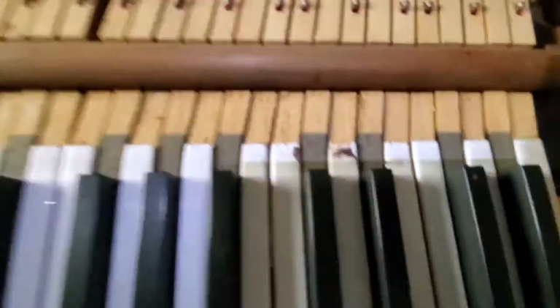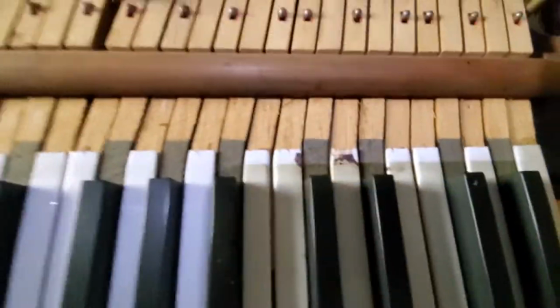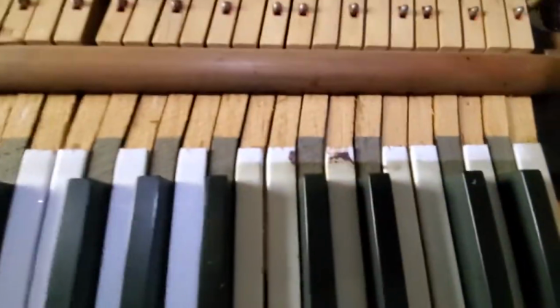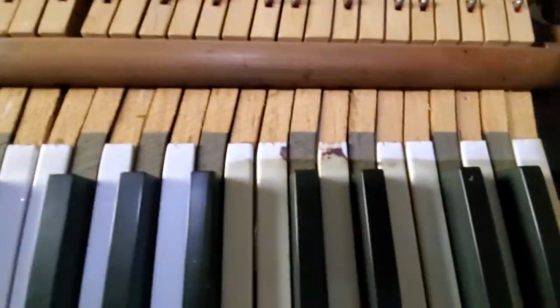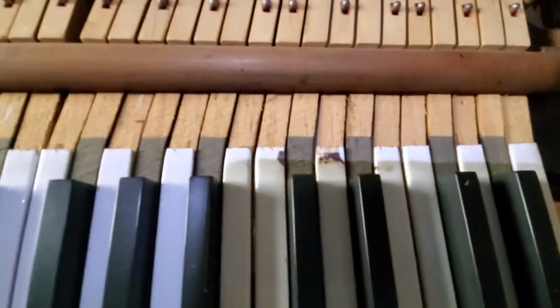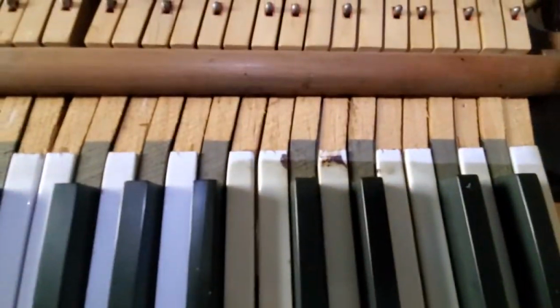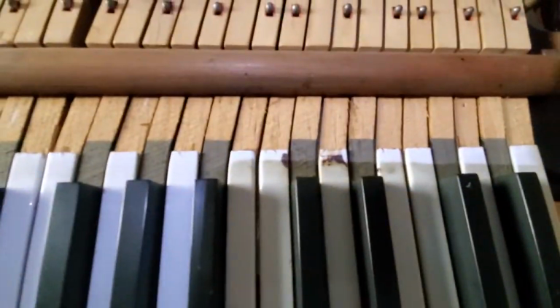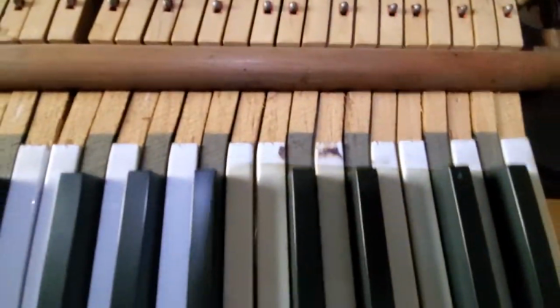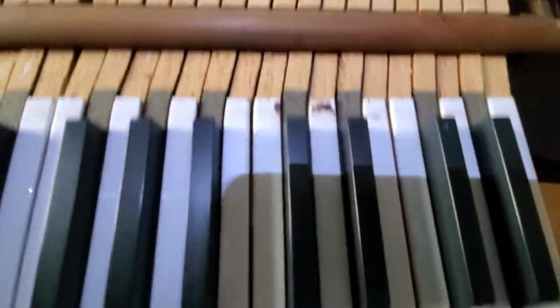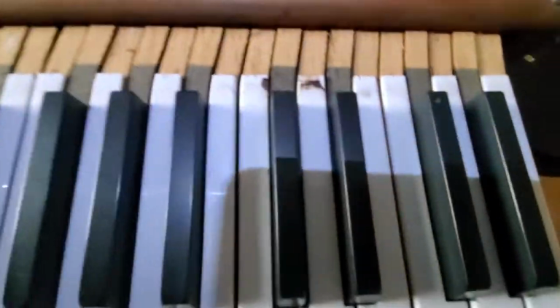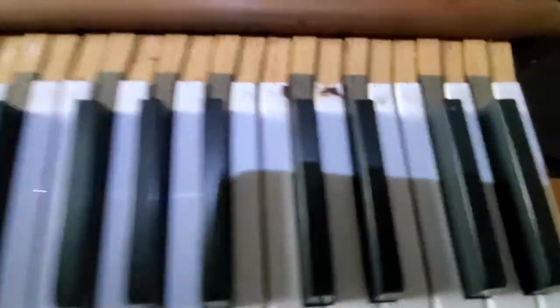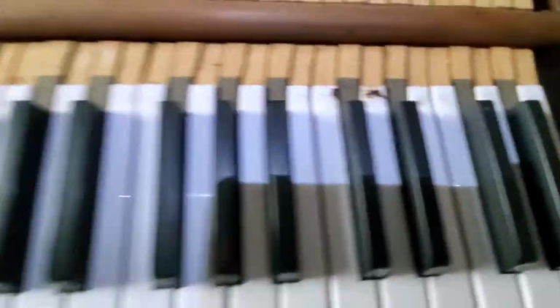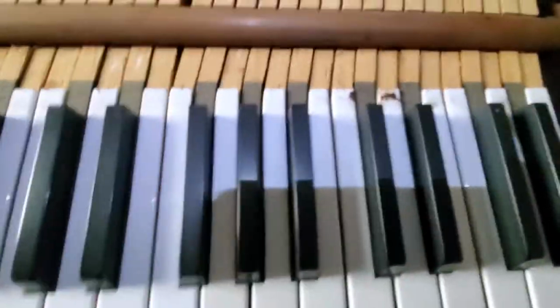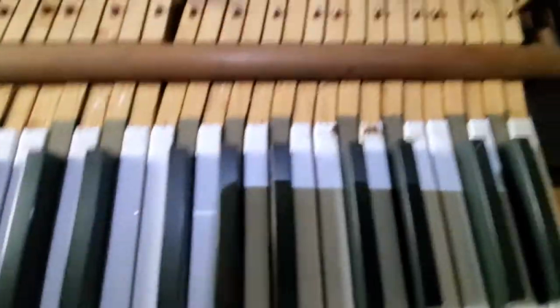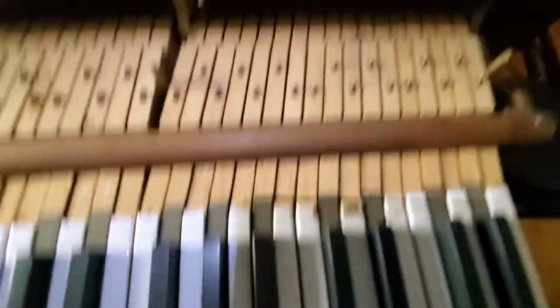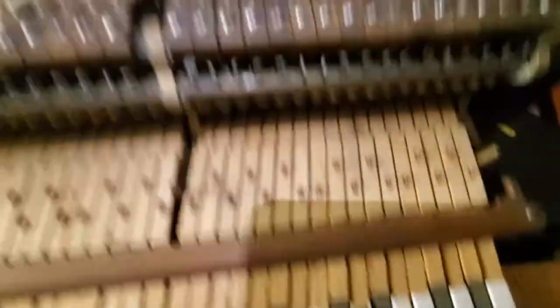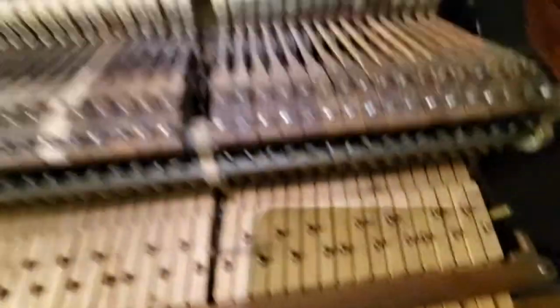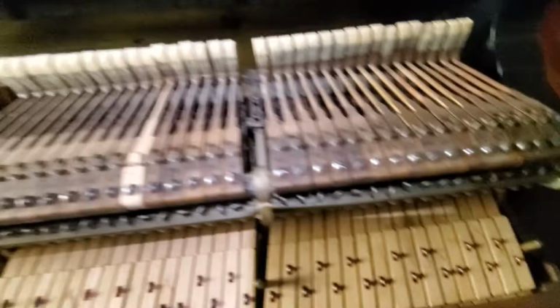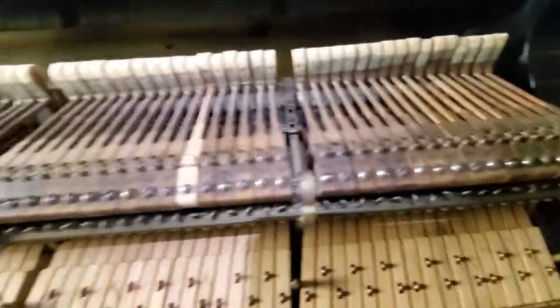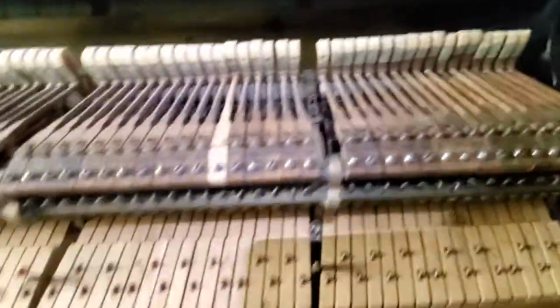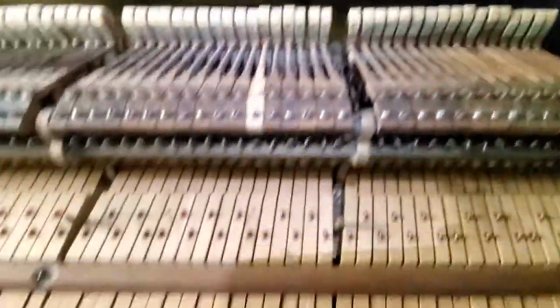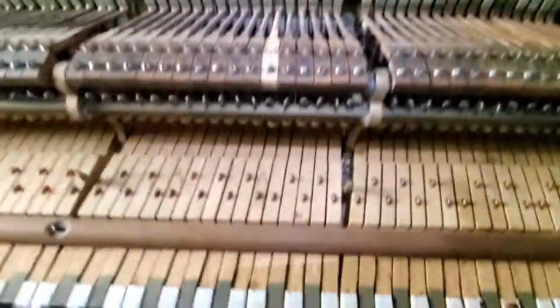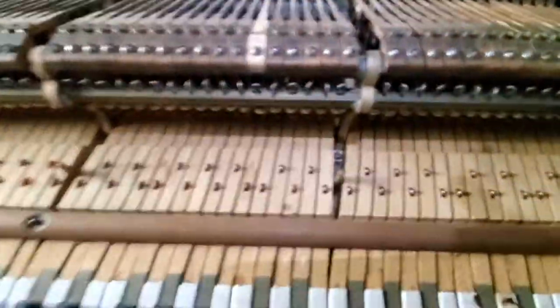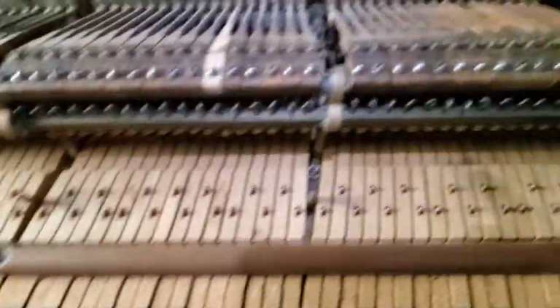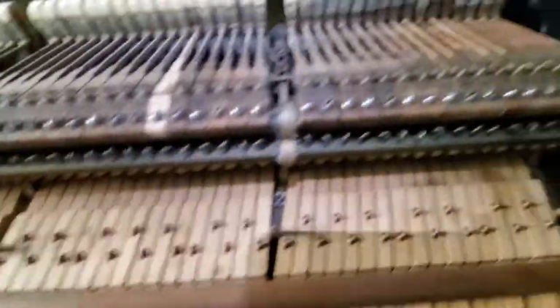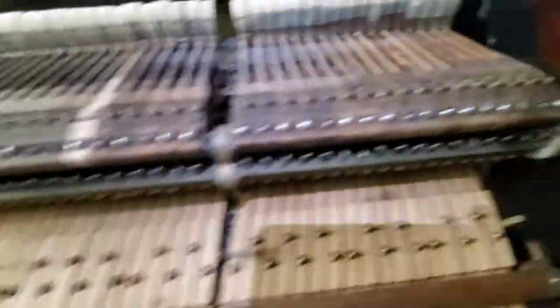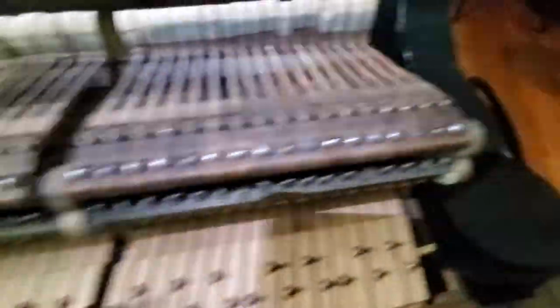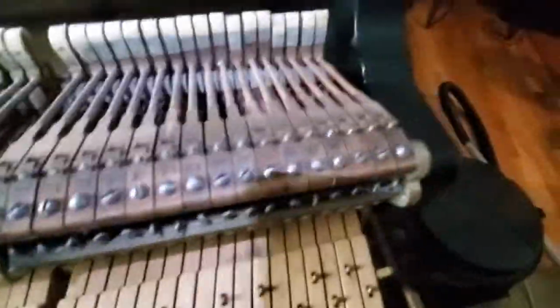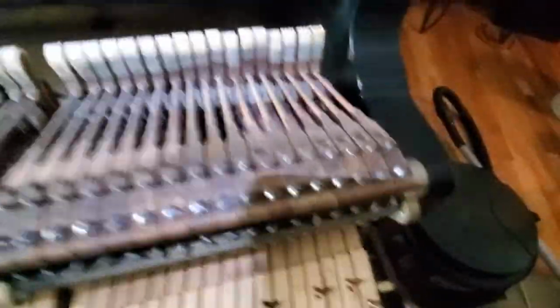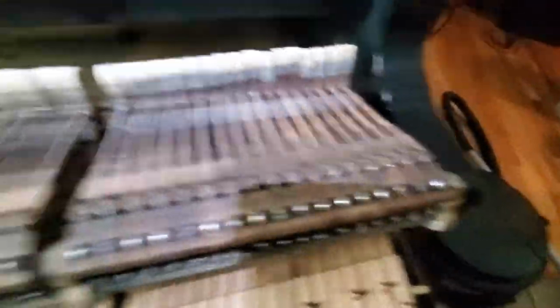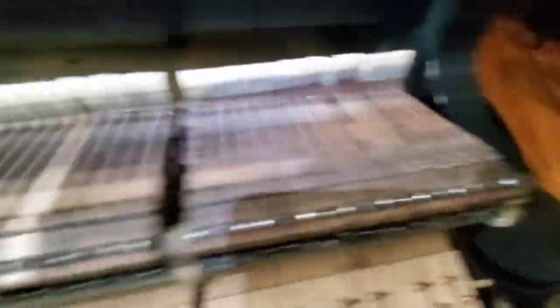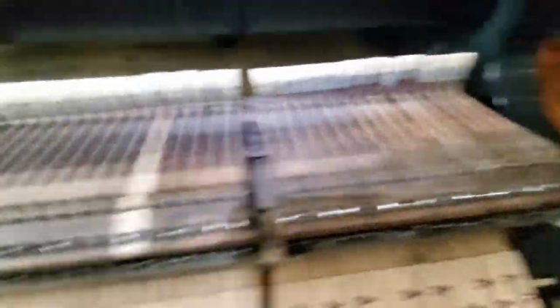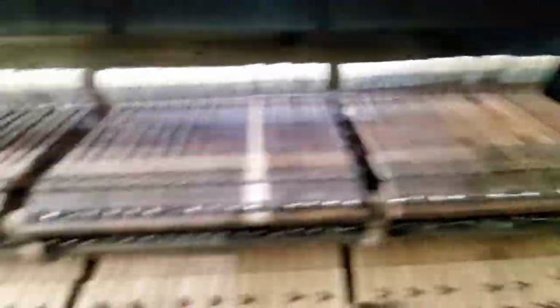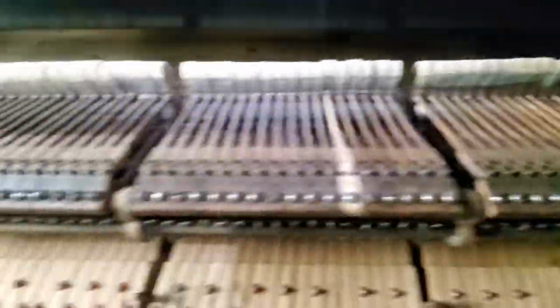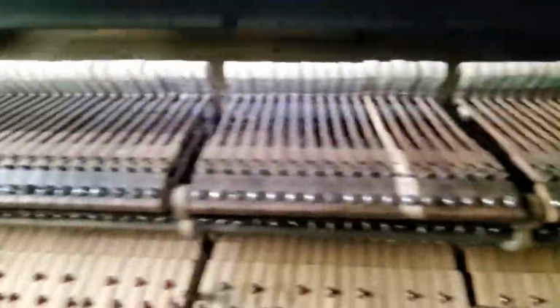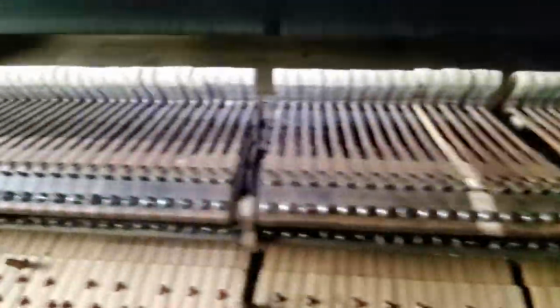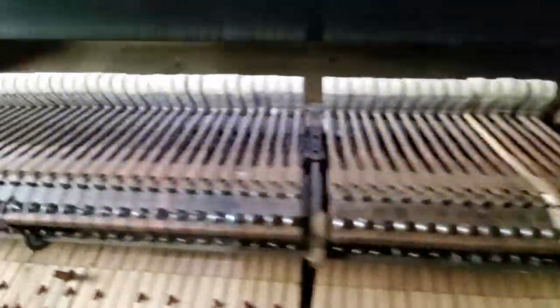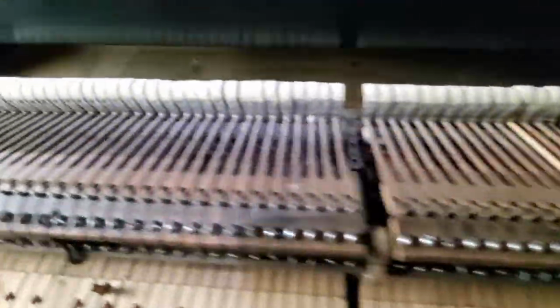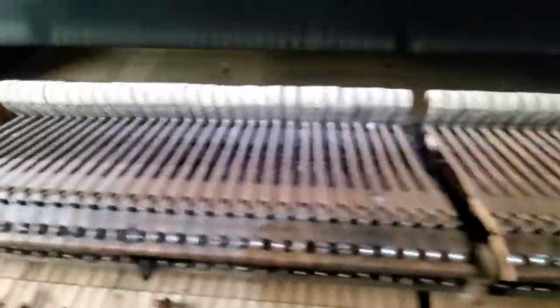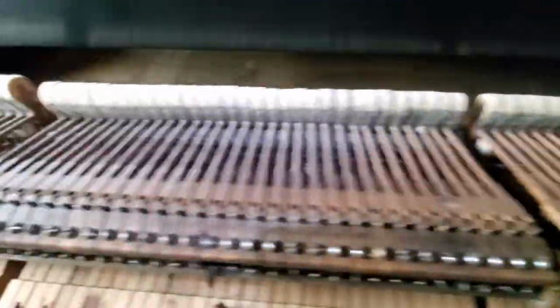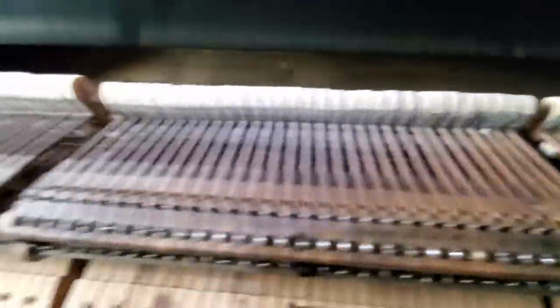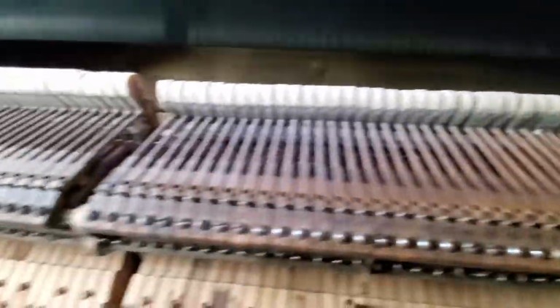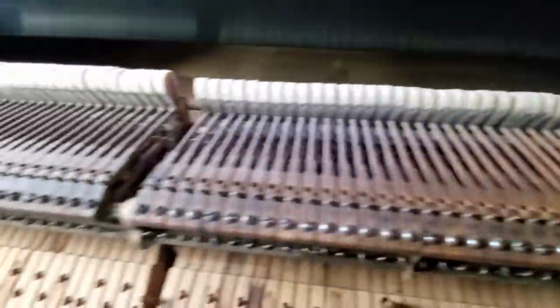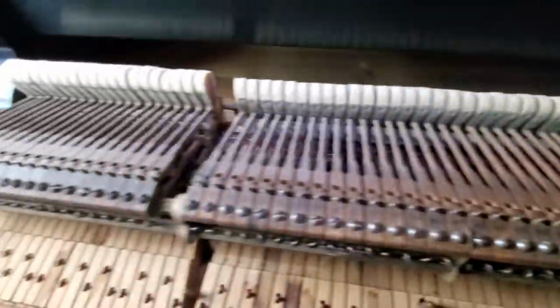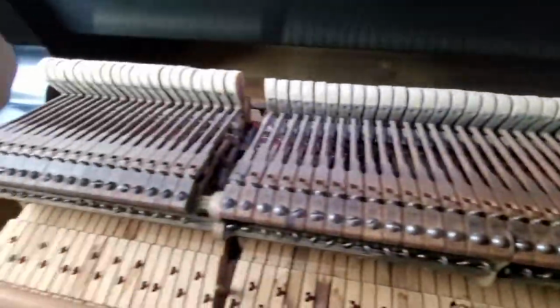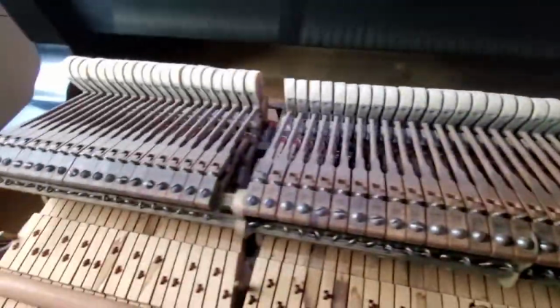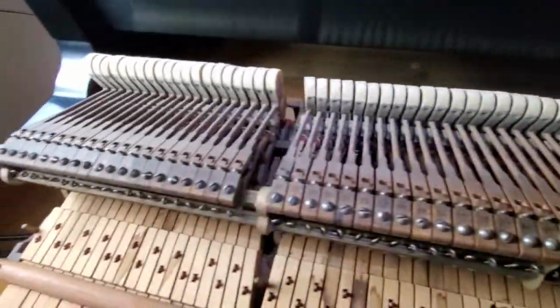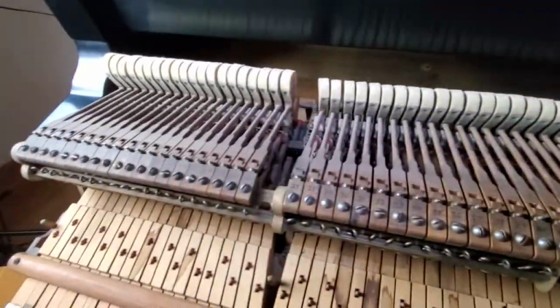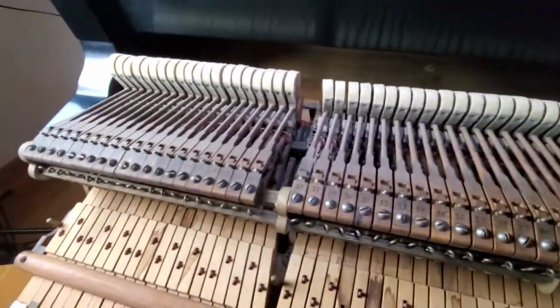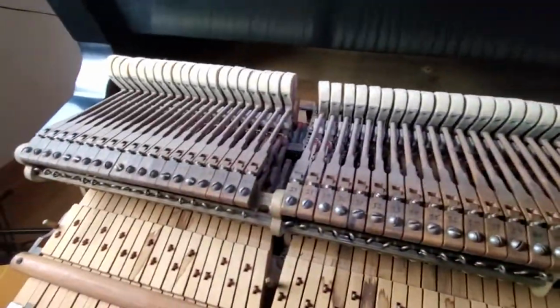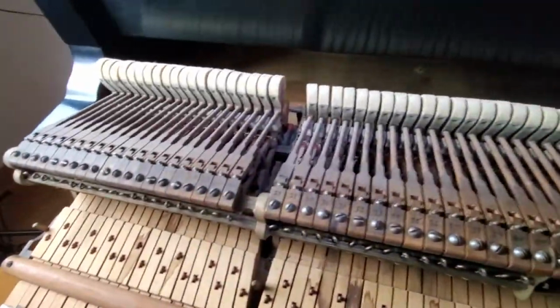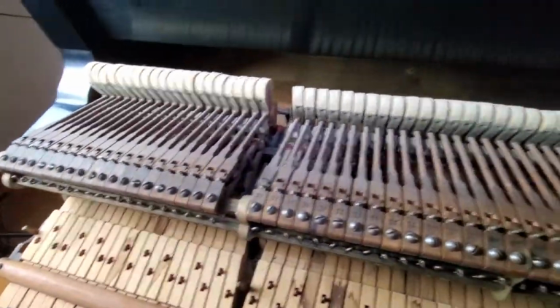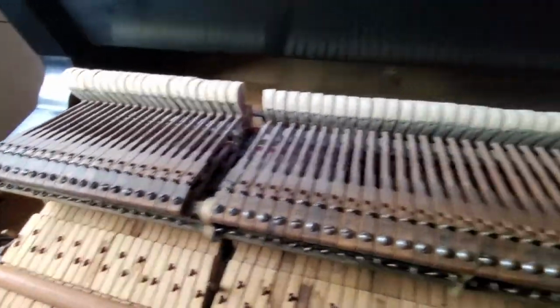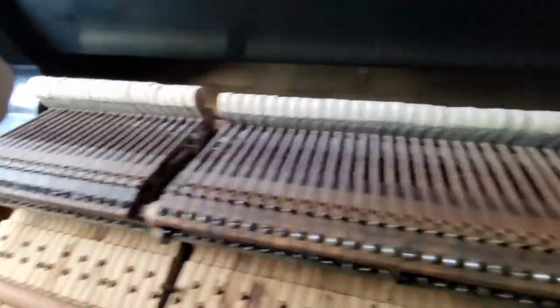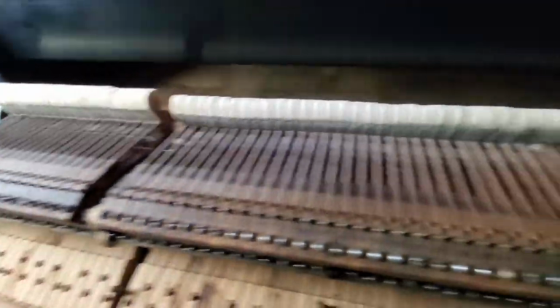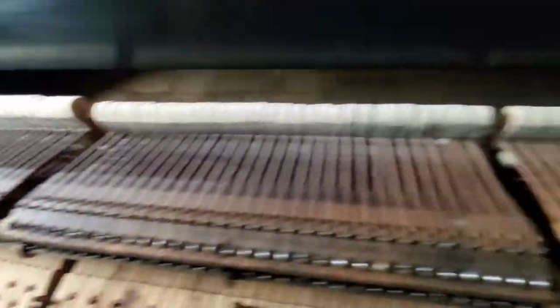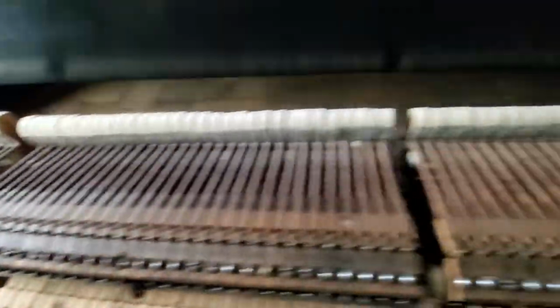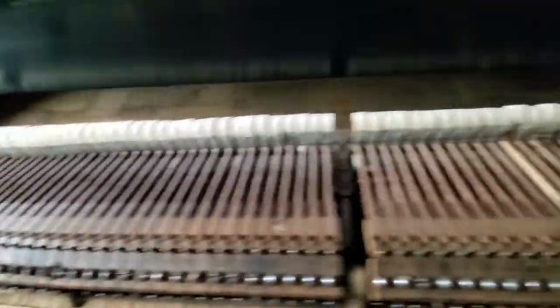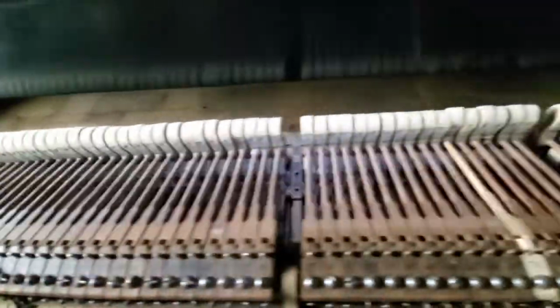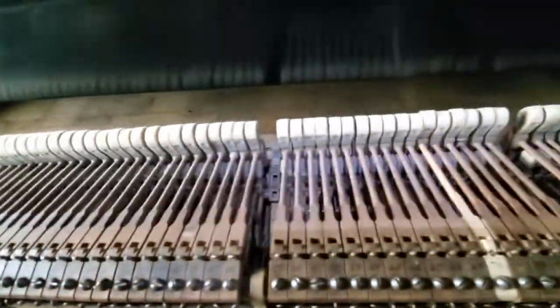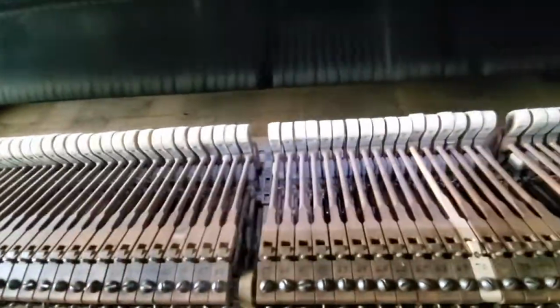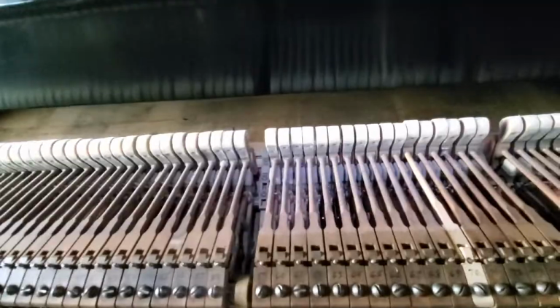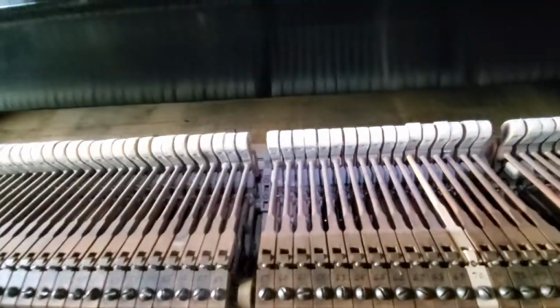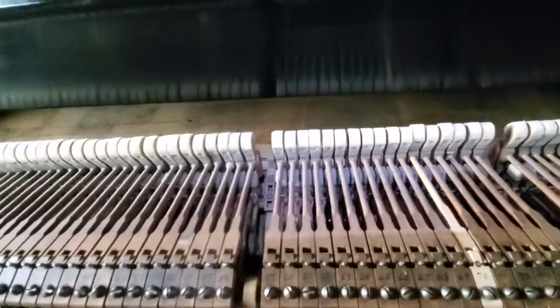I may wipe off those keys there too. Tonight is just a real quick — can I improve the tone fast? — type of session, so I can have more fun with this.